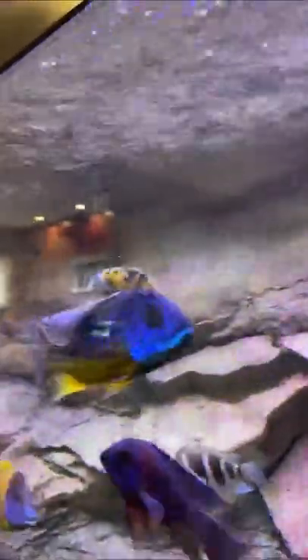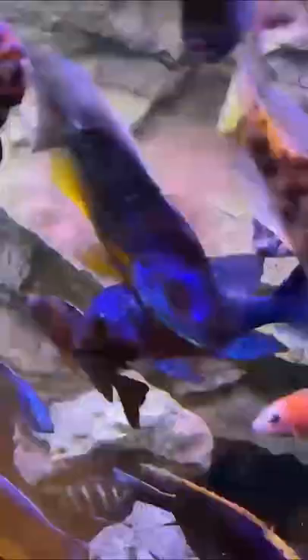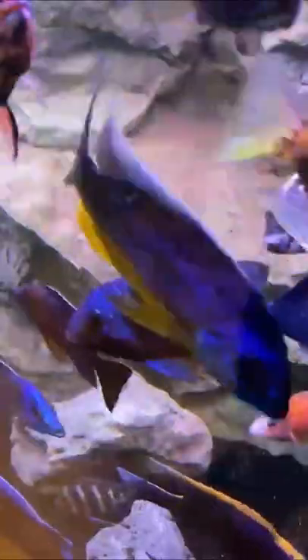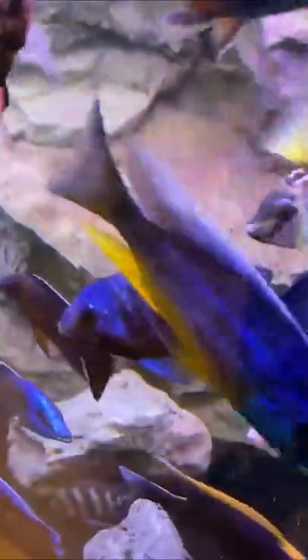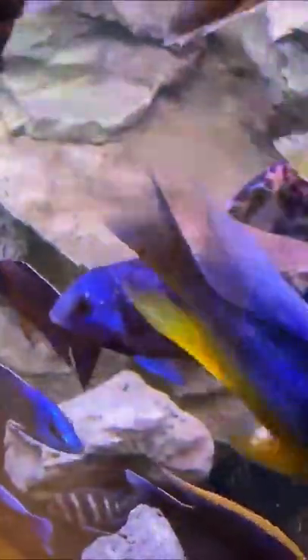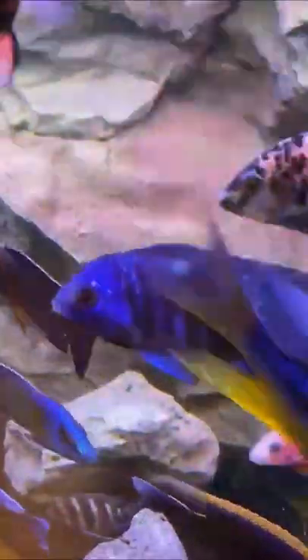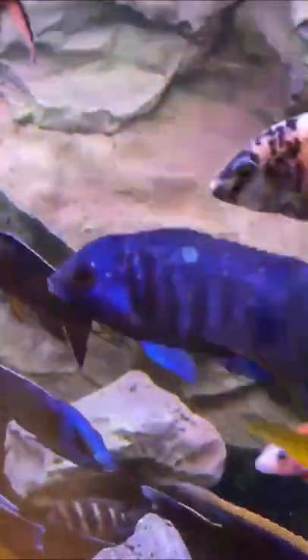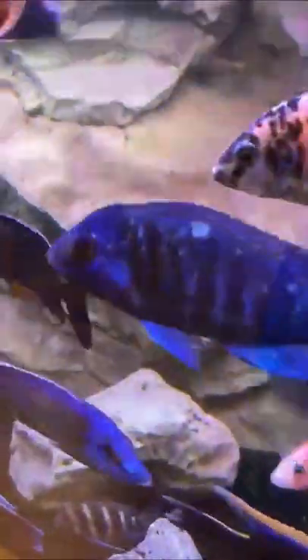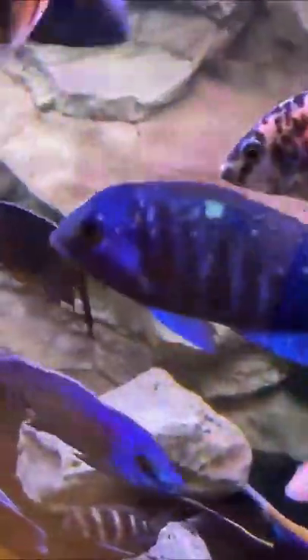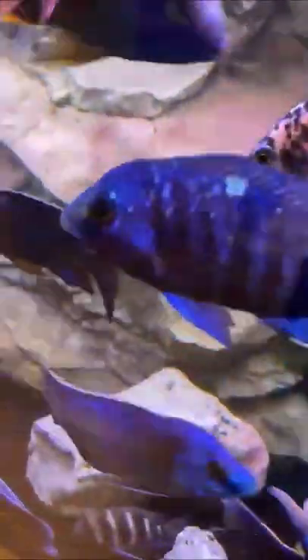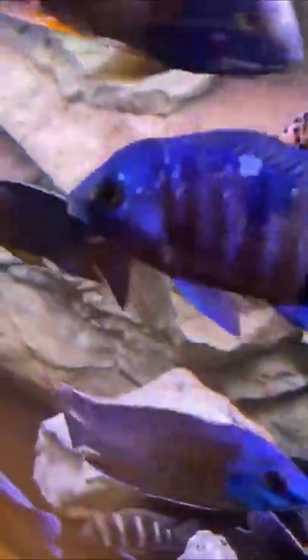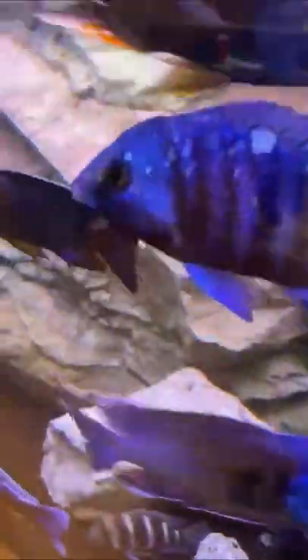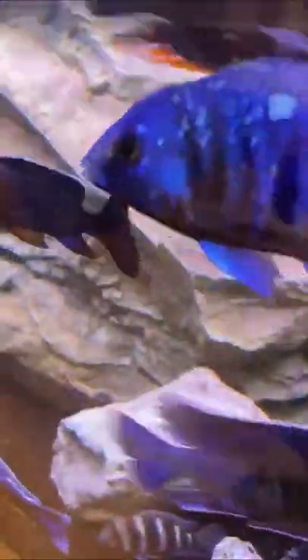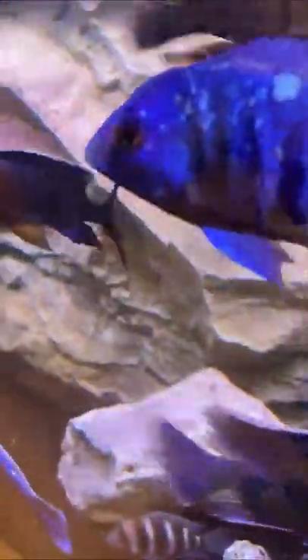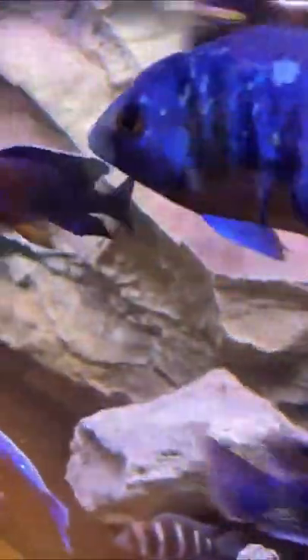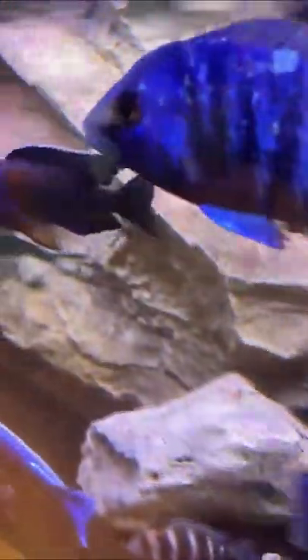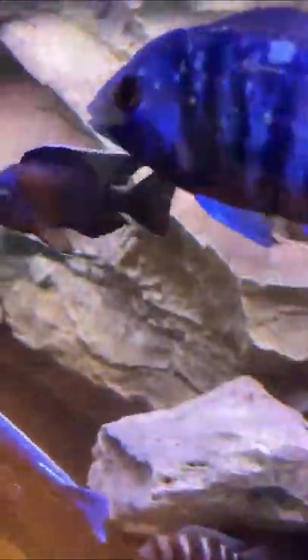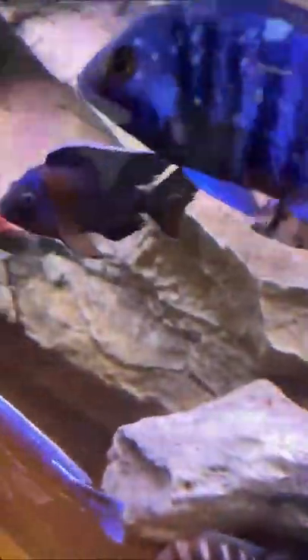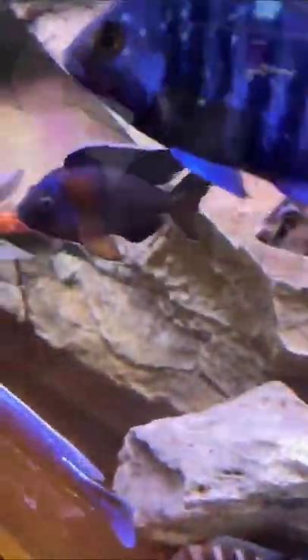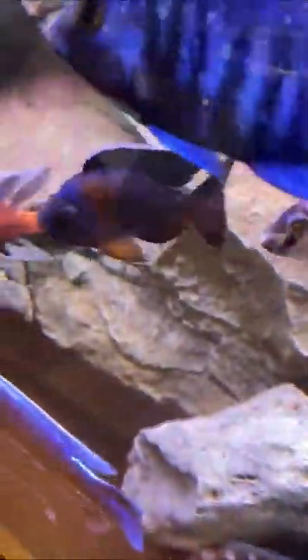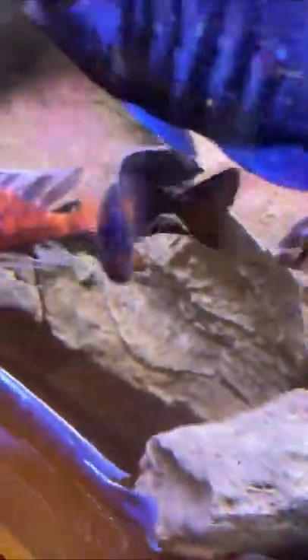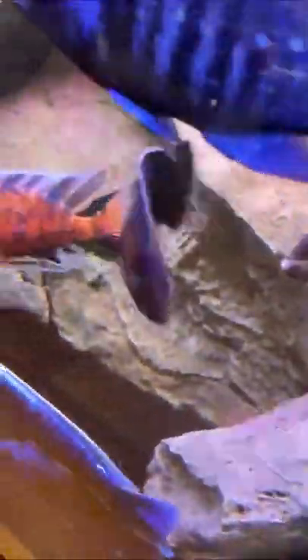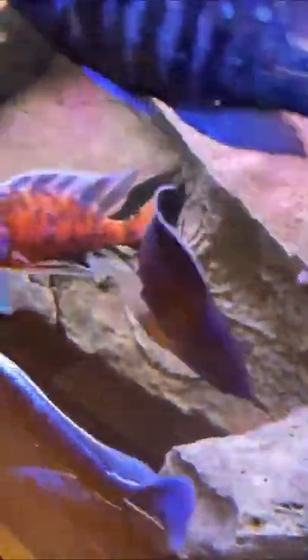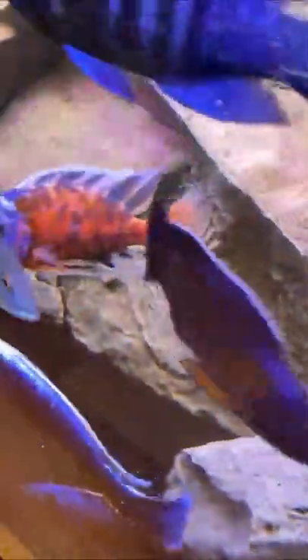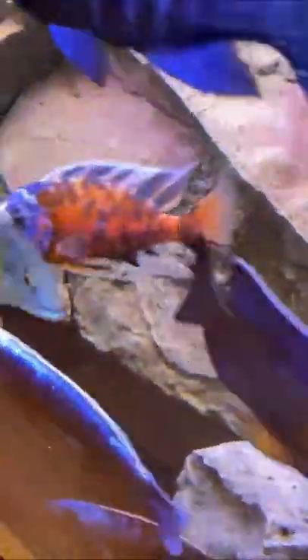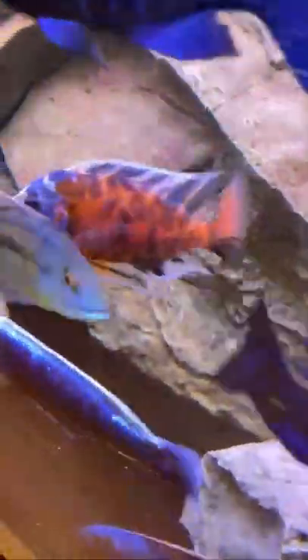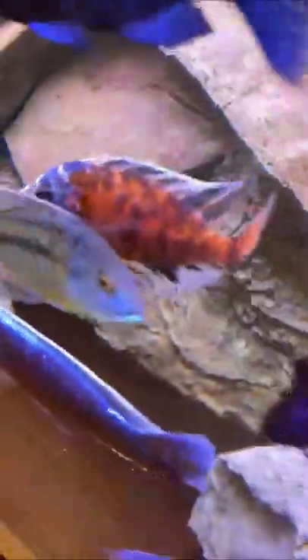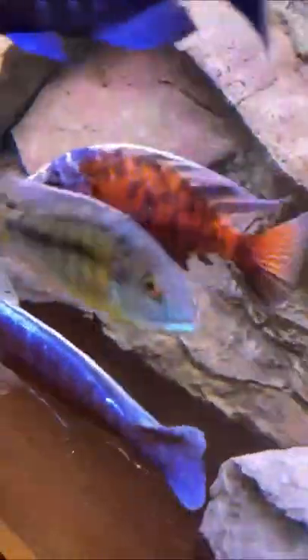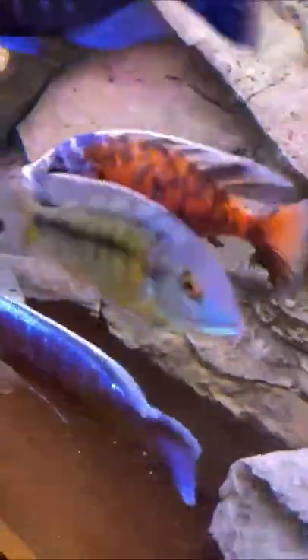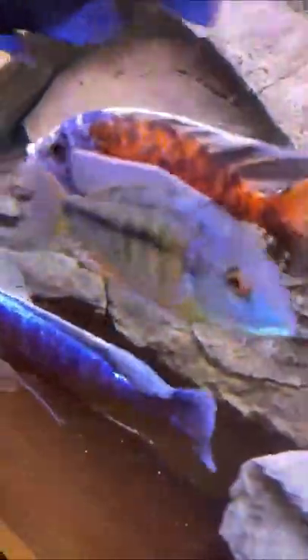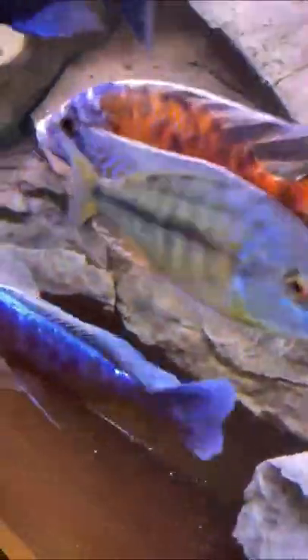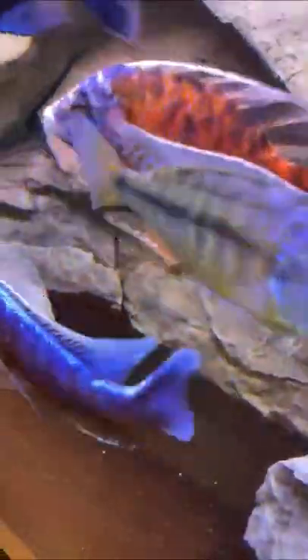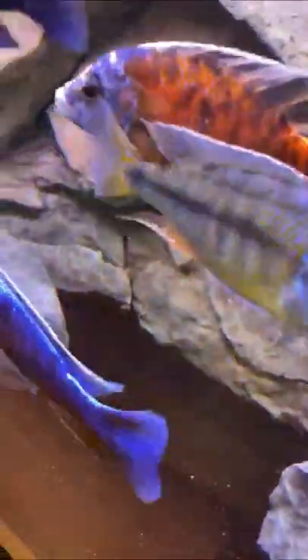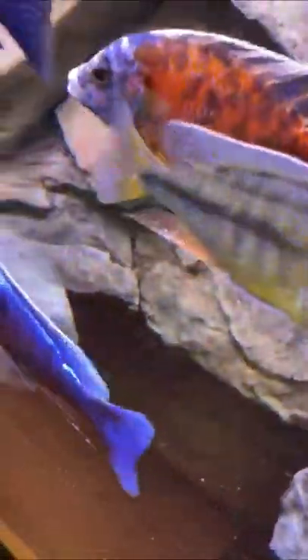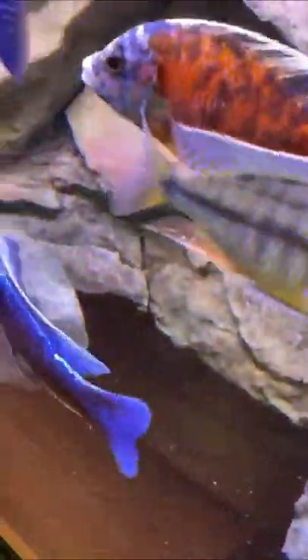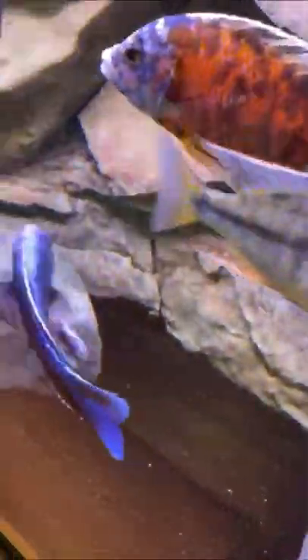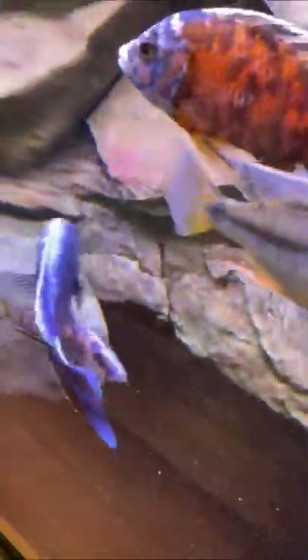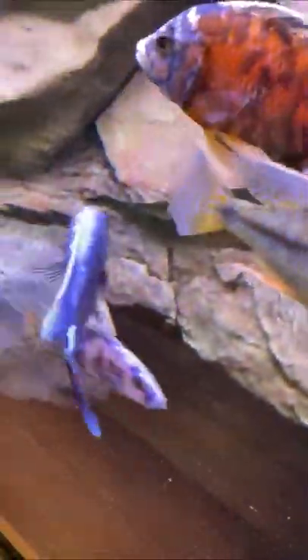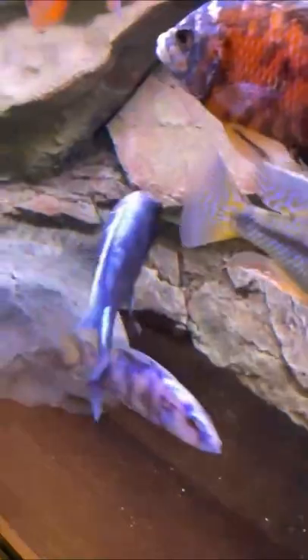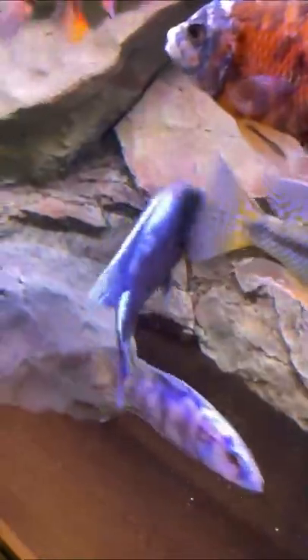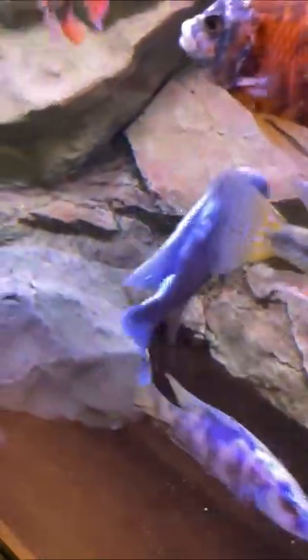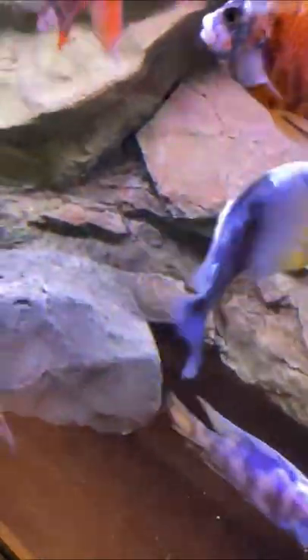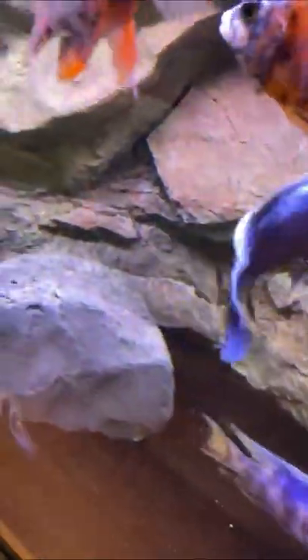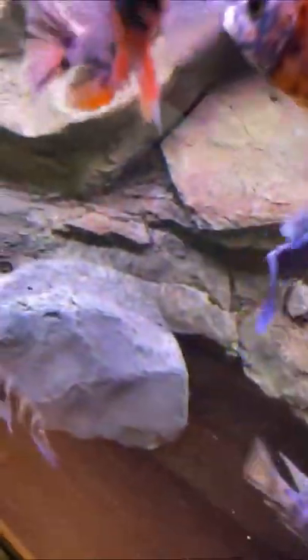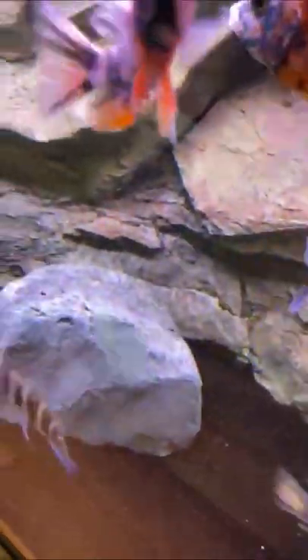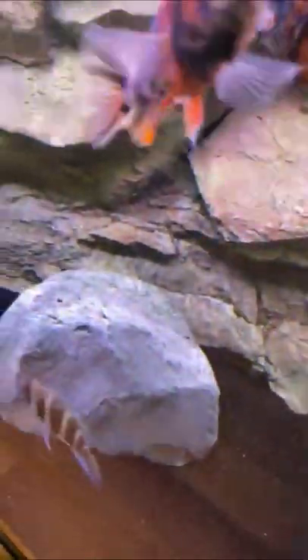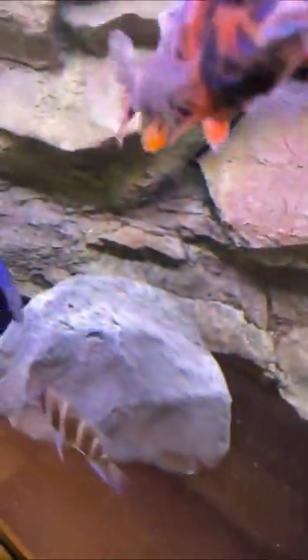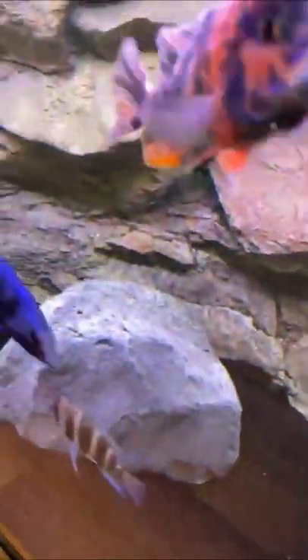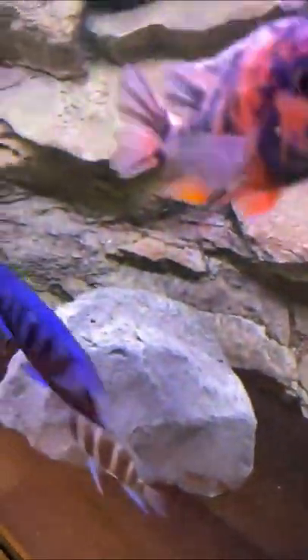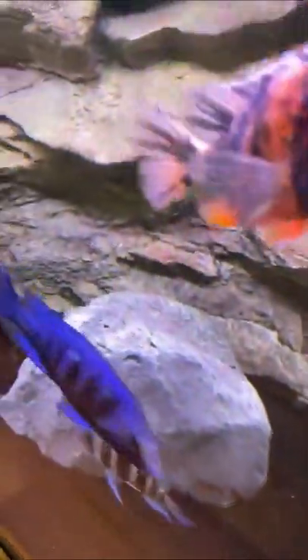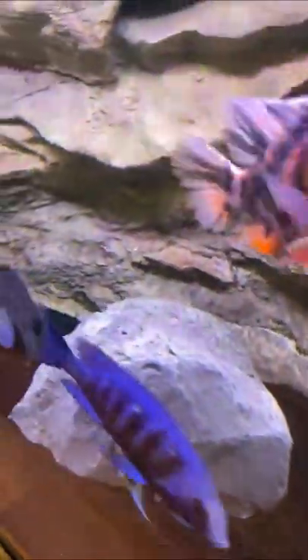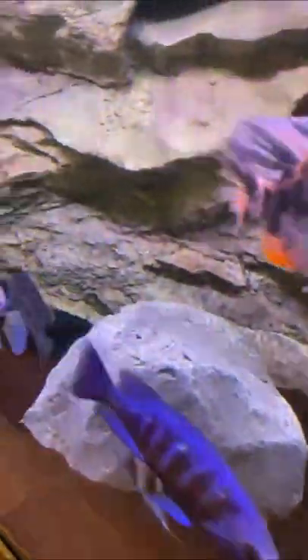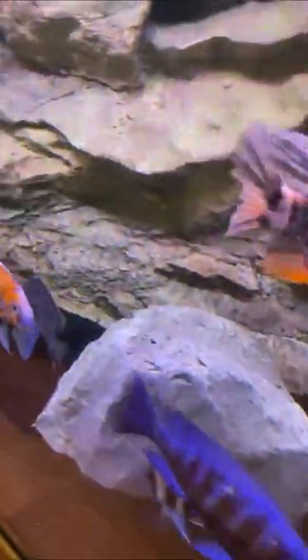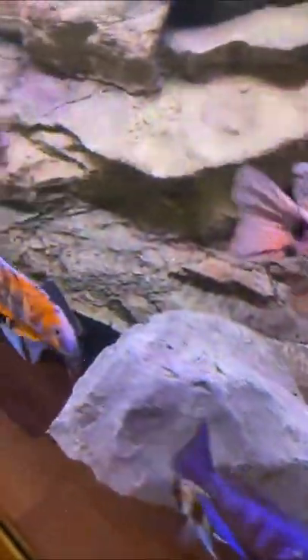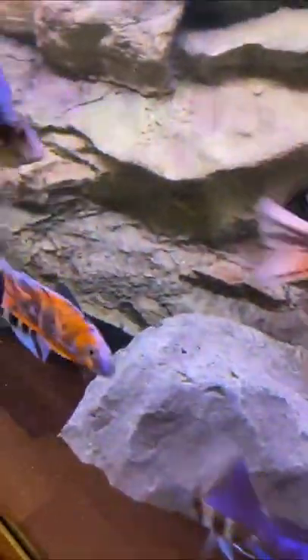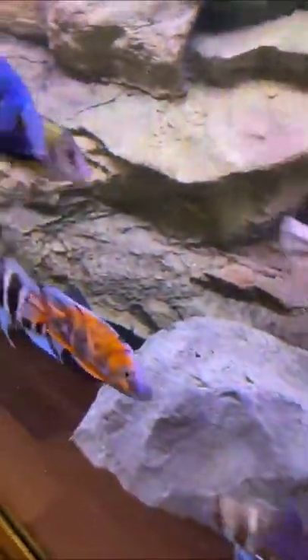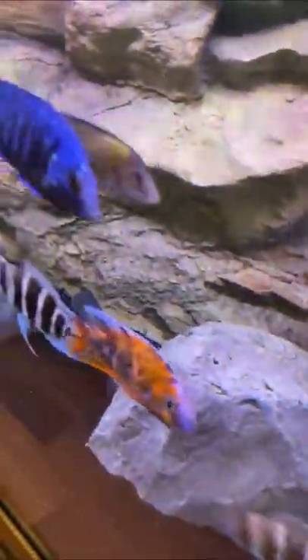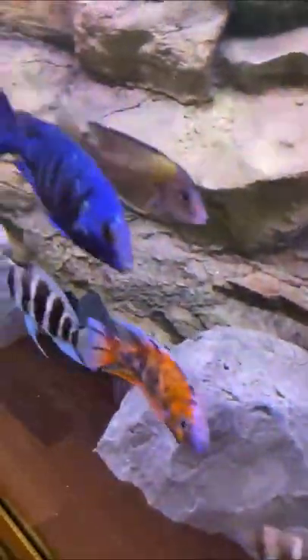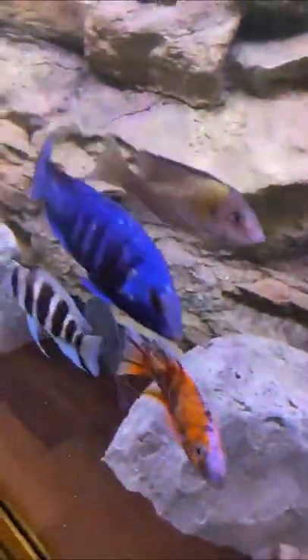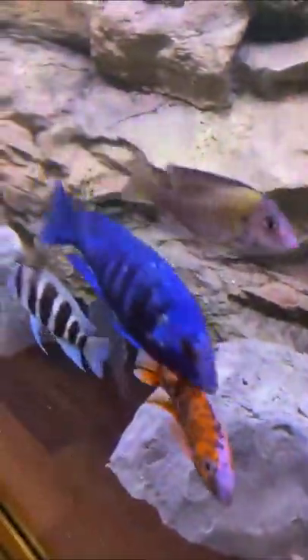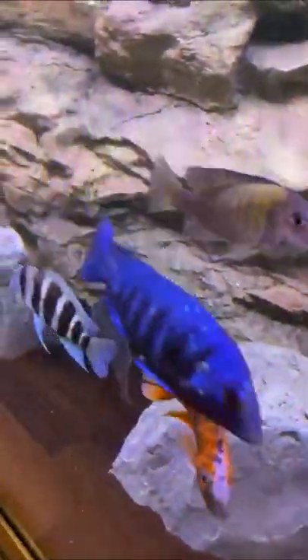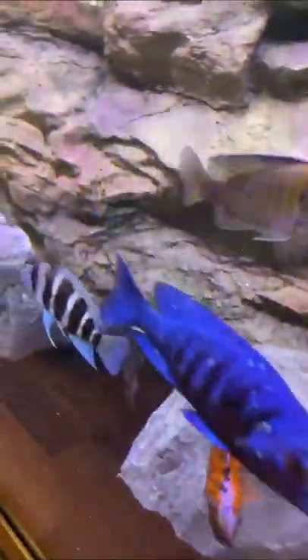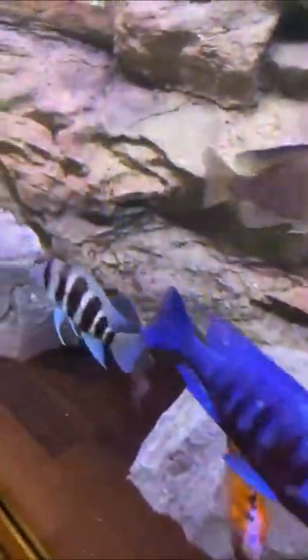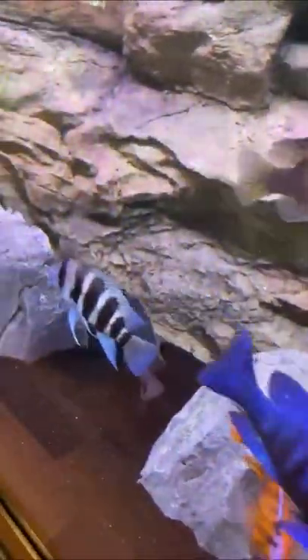If you keep aggressive fish like African cichlids, the flow and current a wave maker creates helps keep them distracted from each other and a bit more focused on swimming.